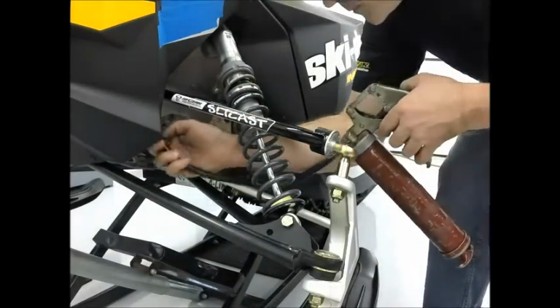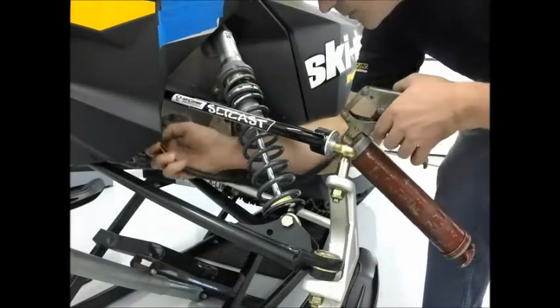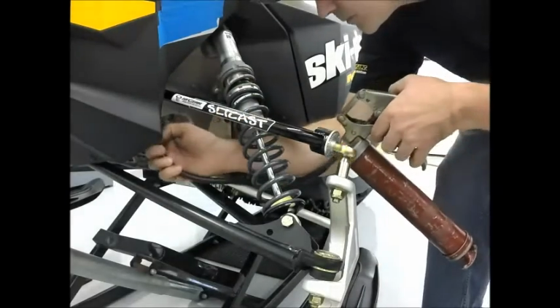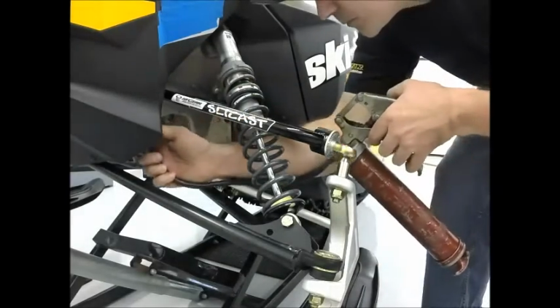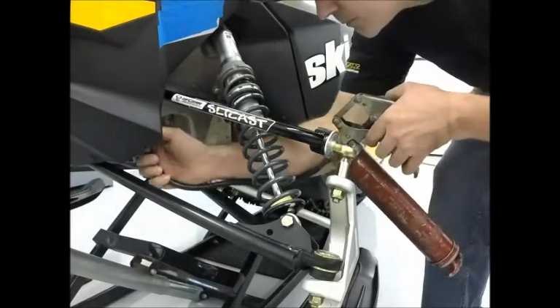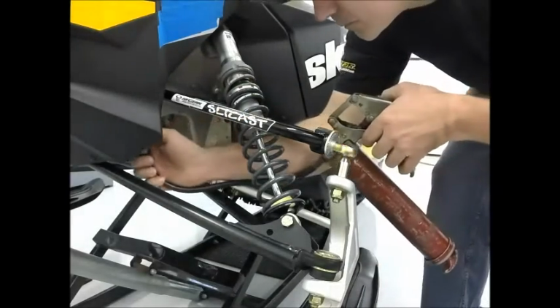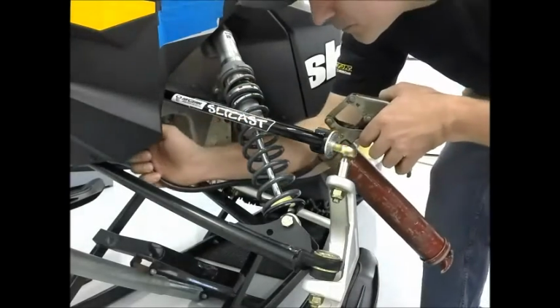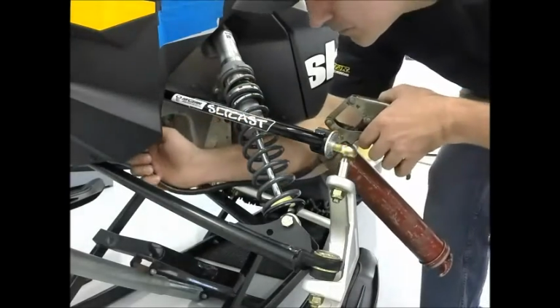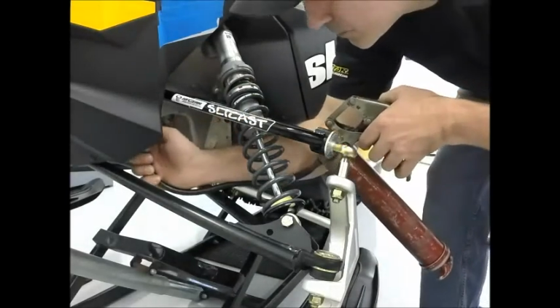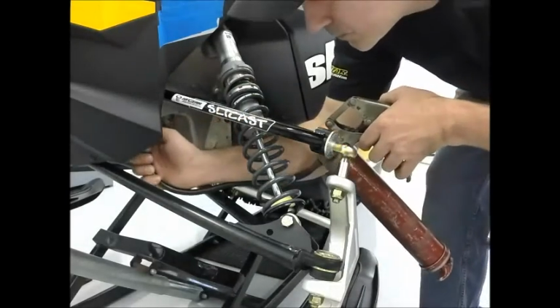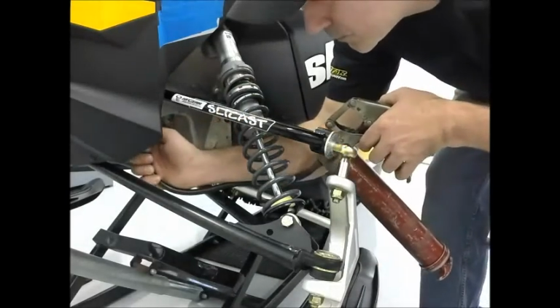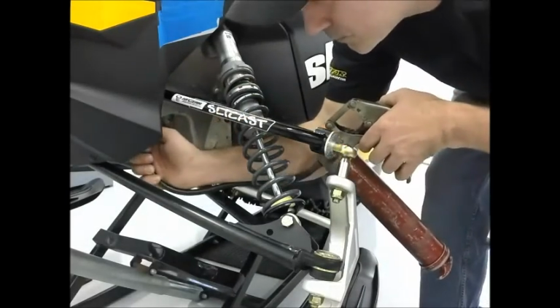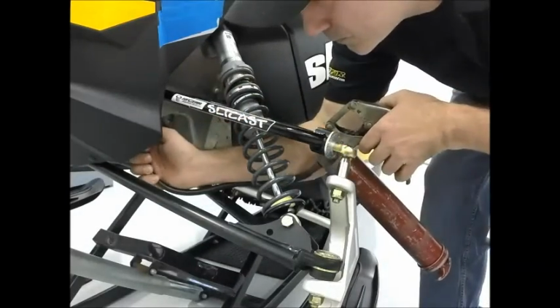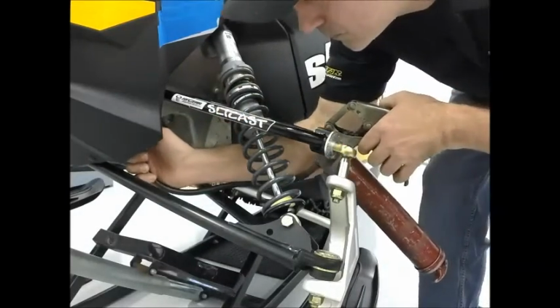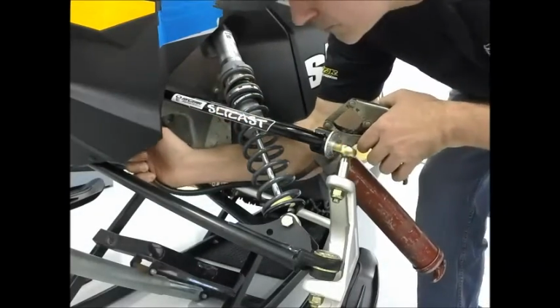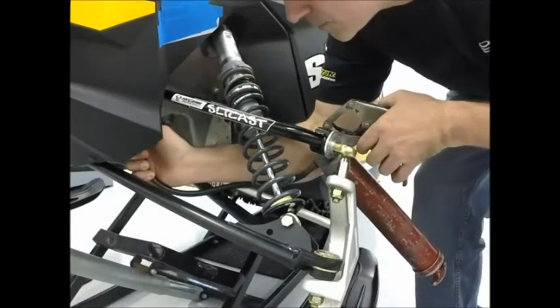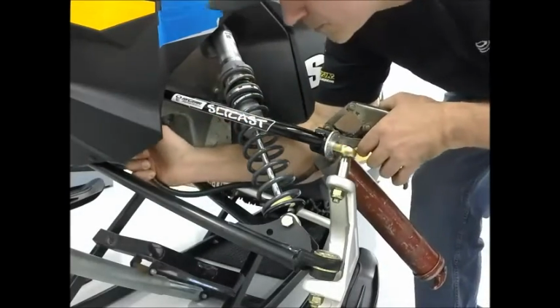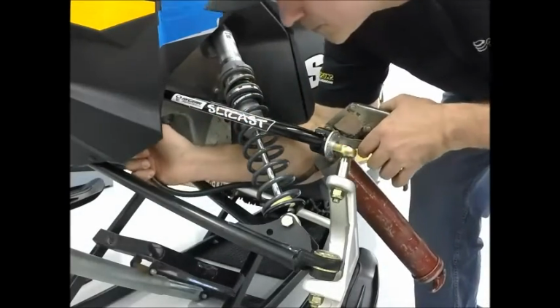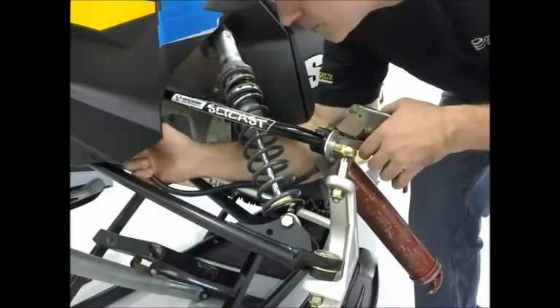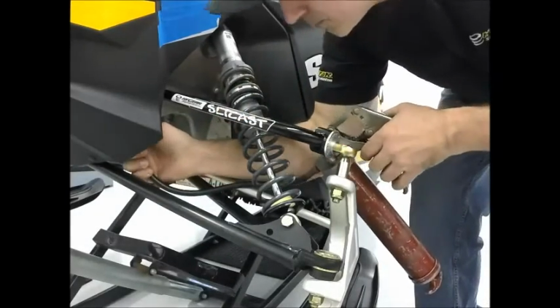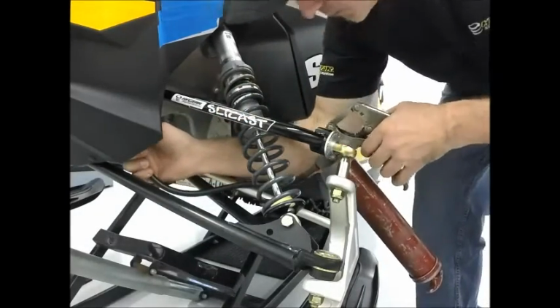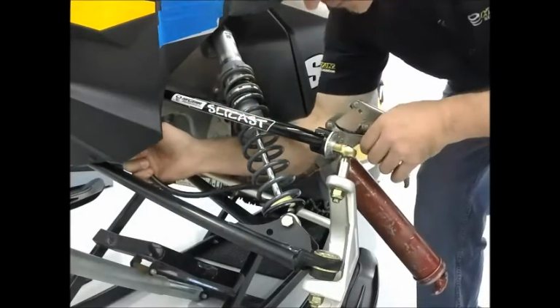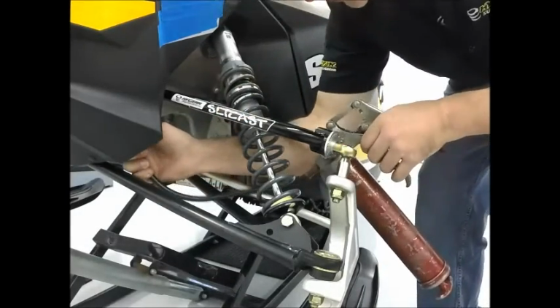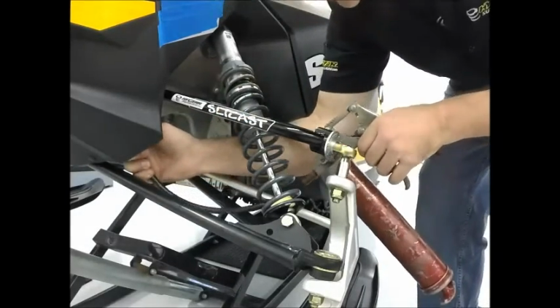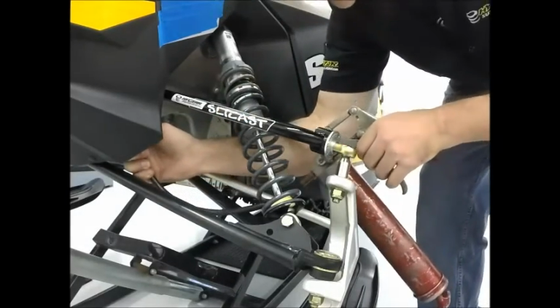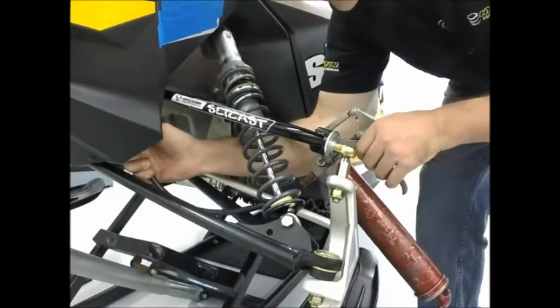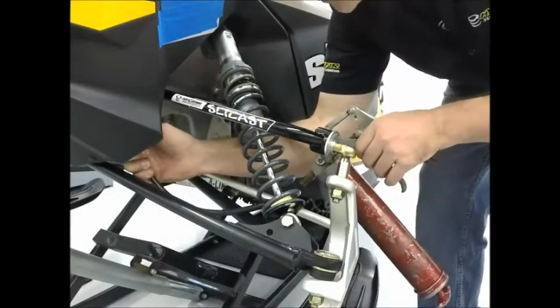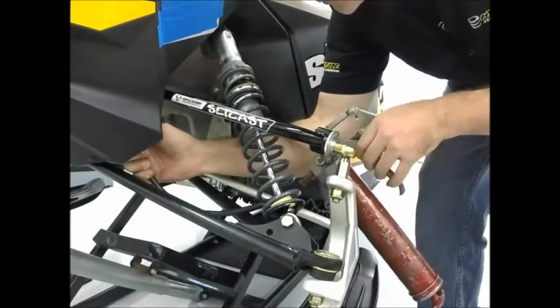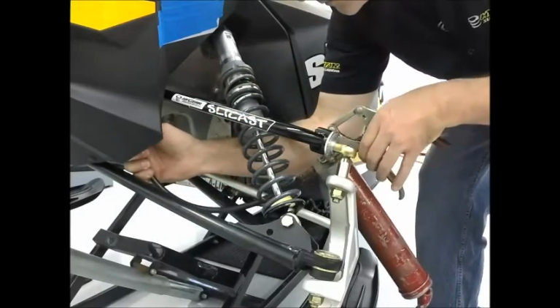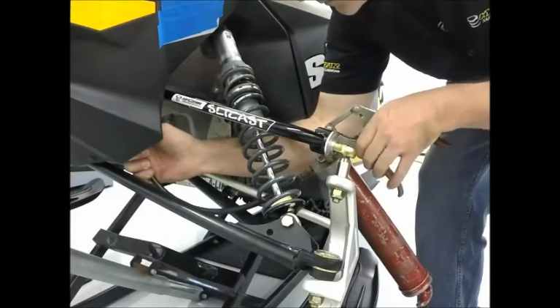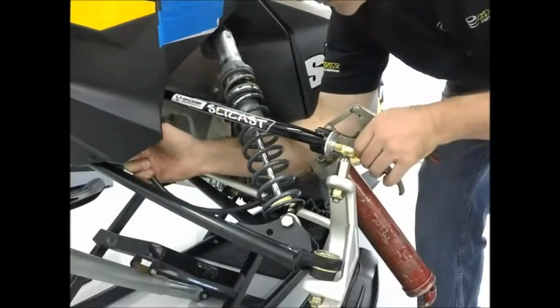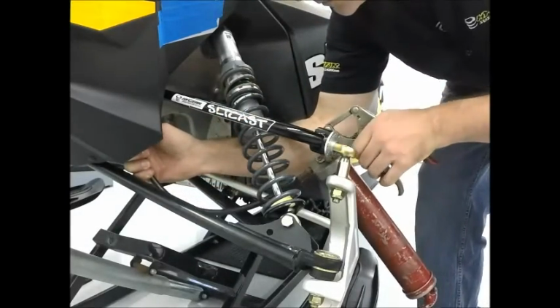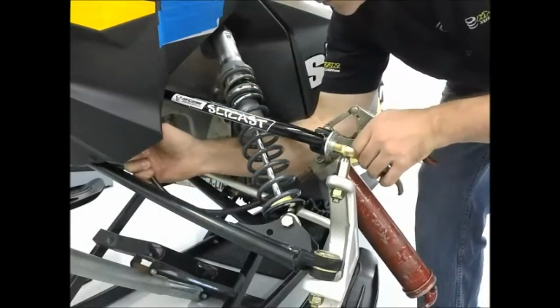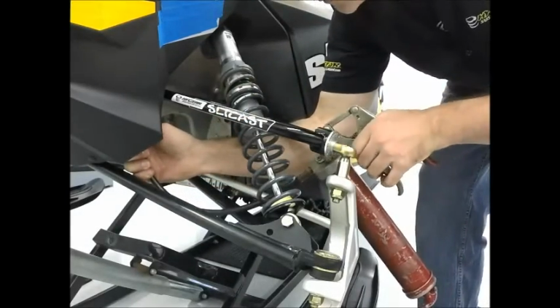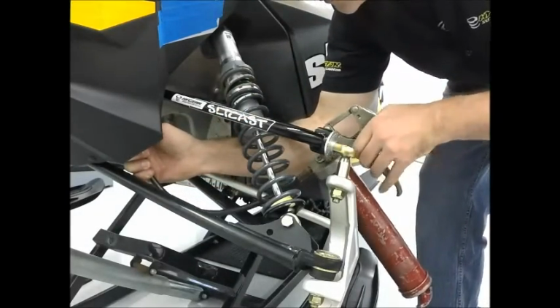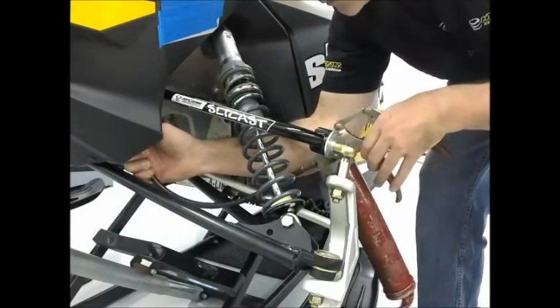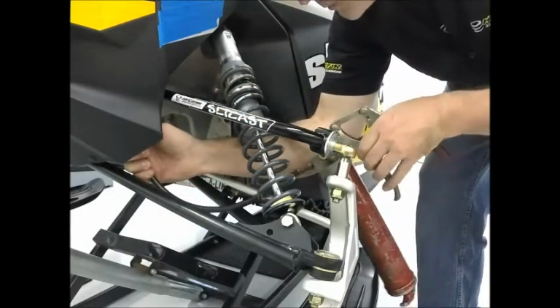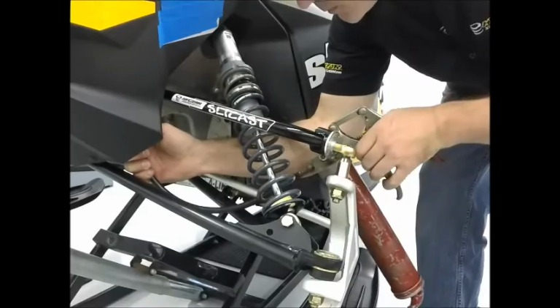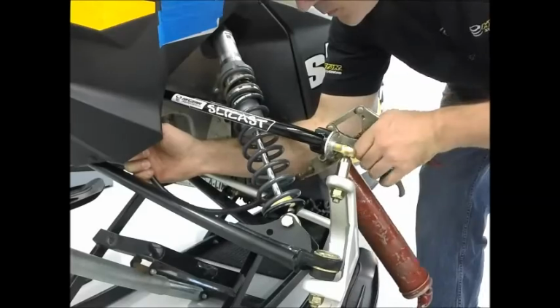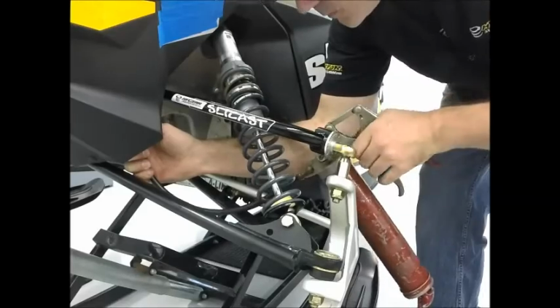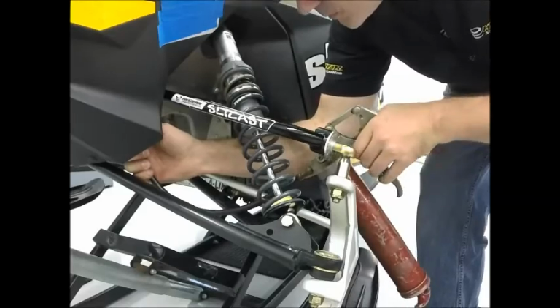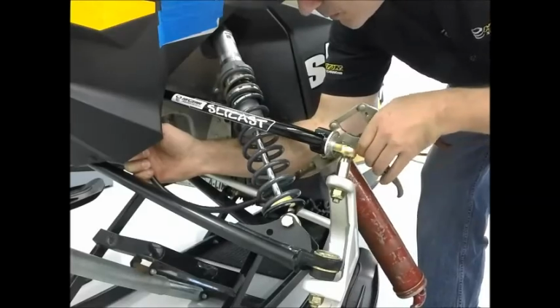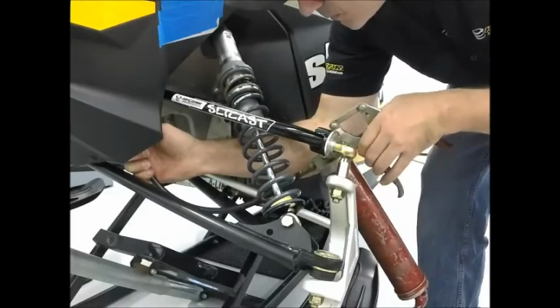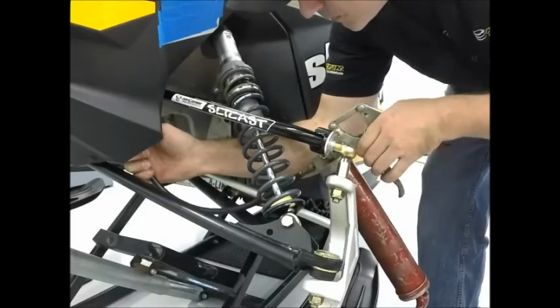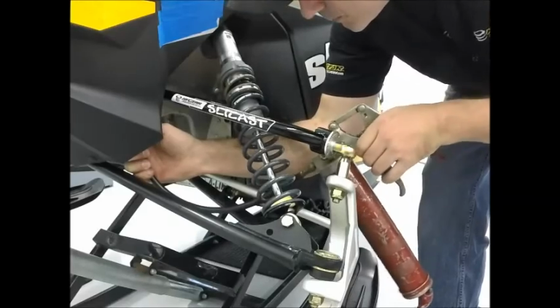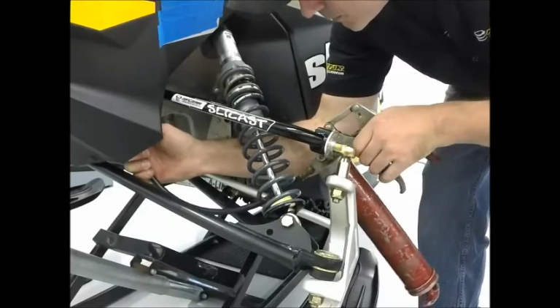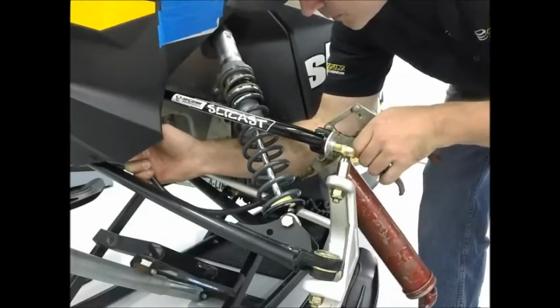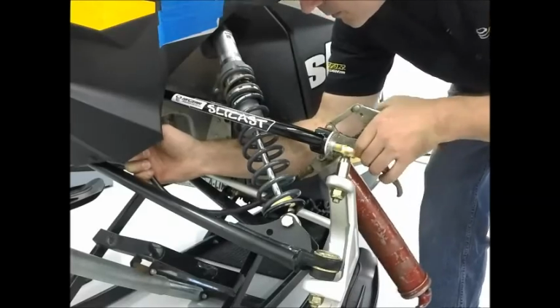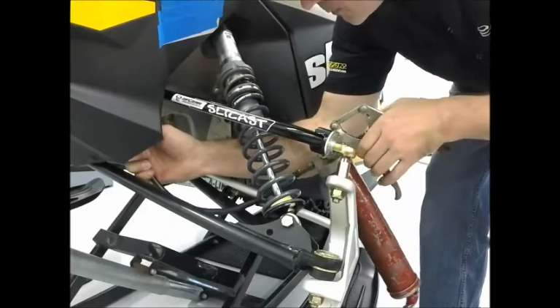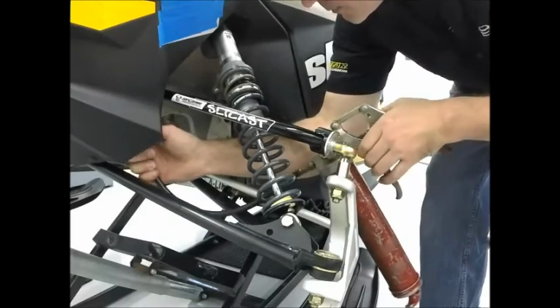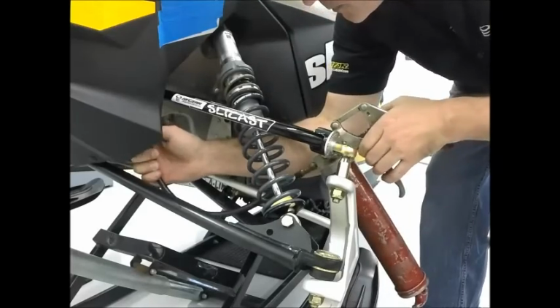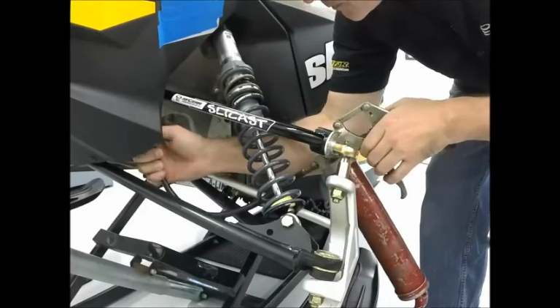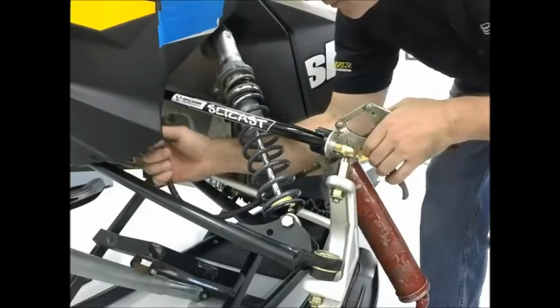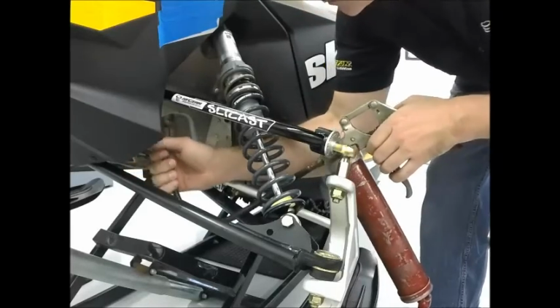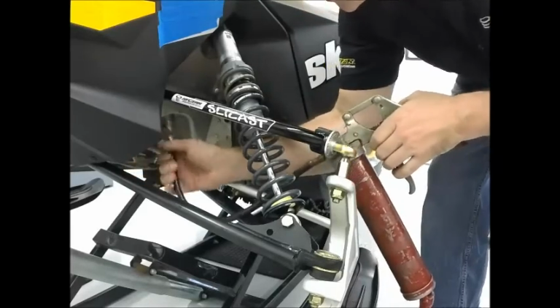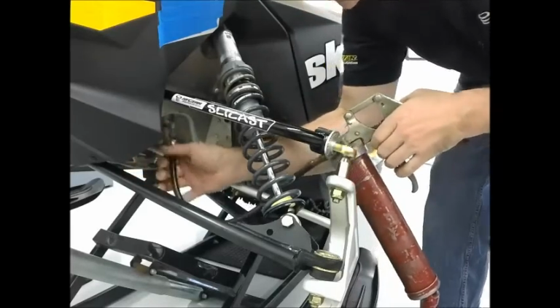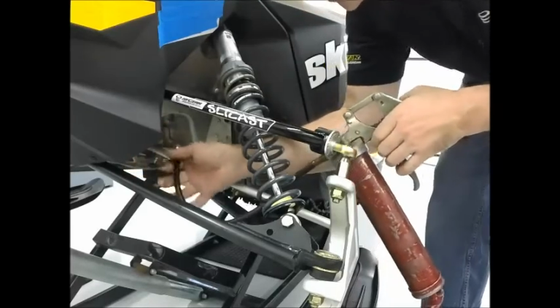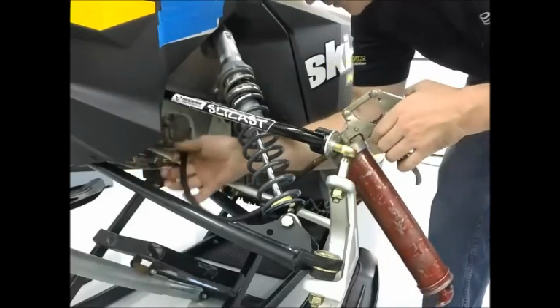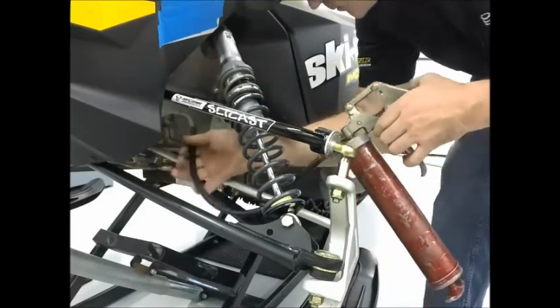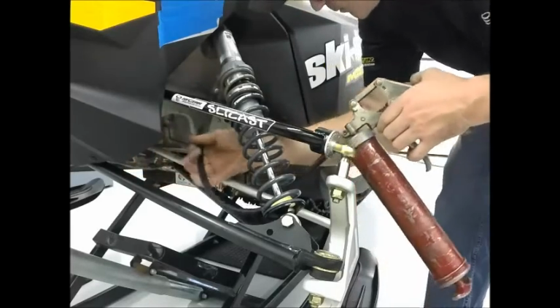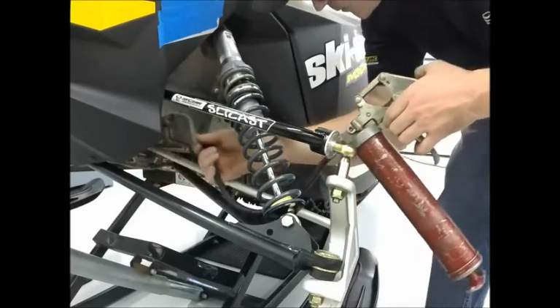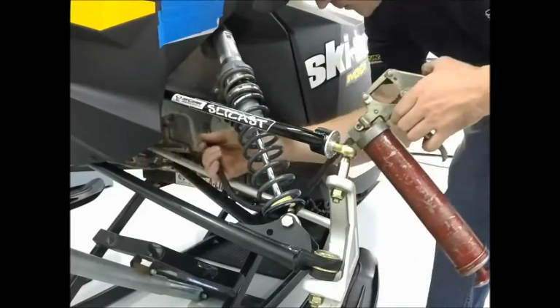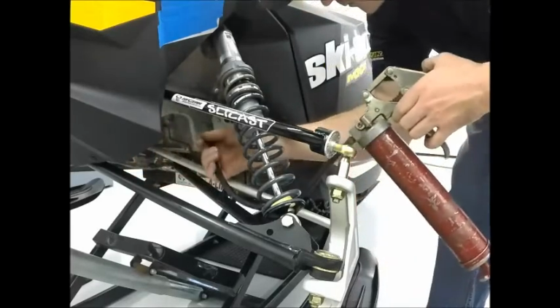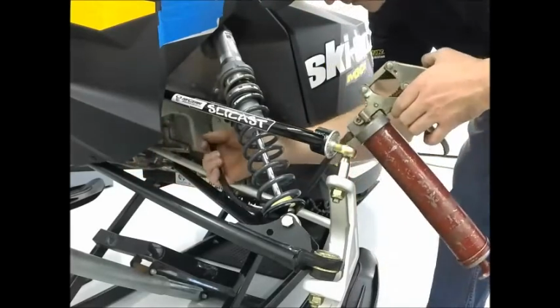Grease your fittings to prevent damage to pins or bushings and also provide quick and smooth movement during suspension responses.